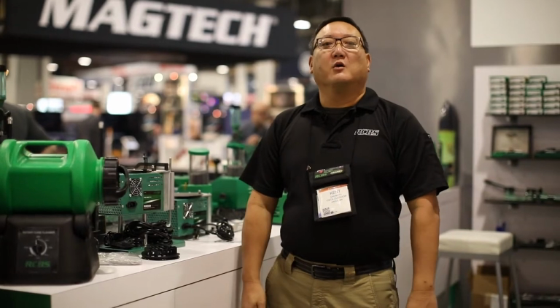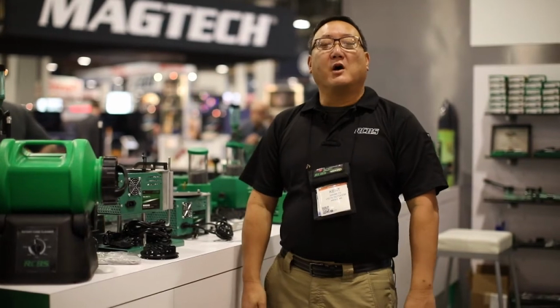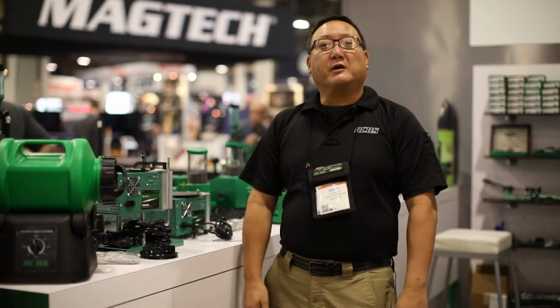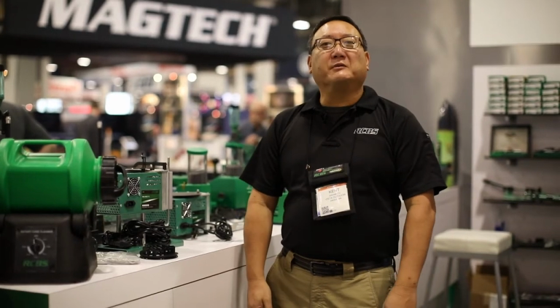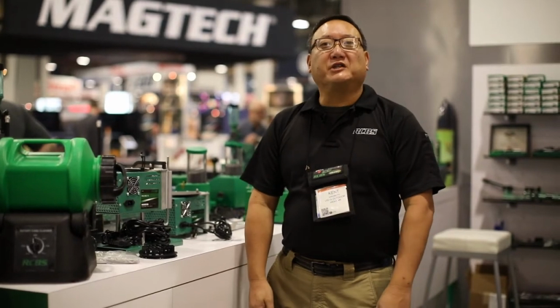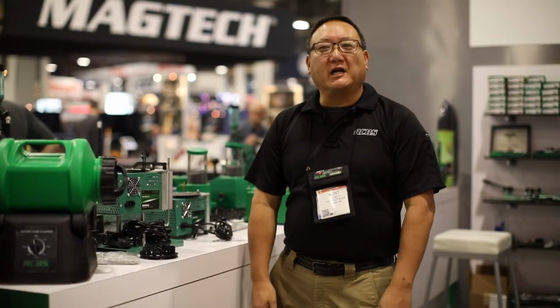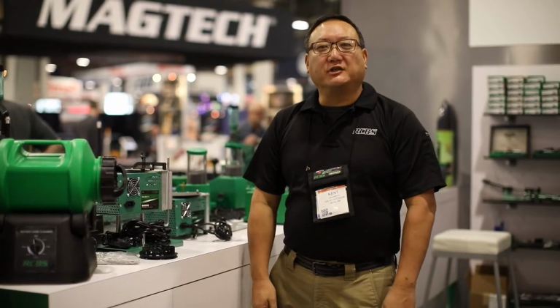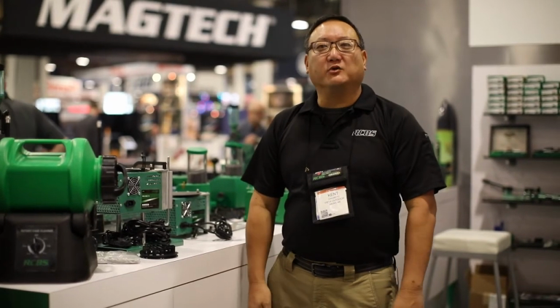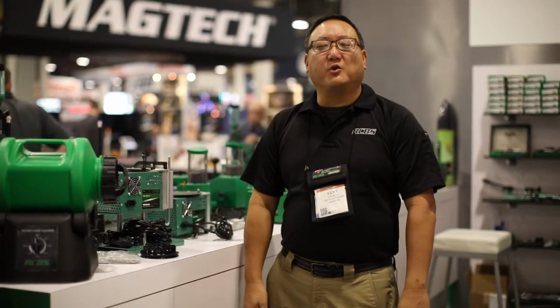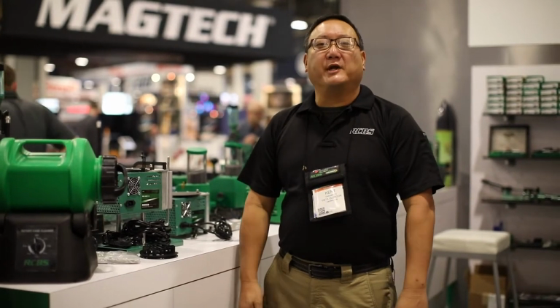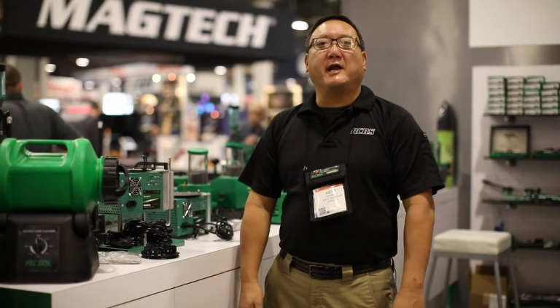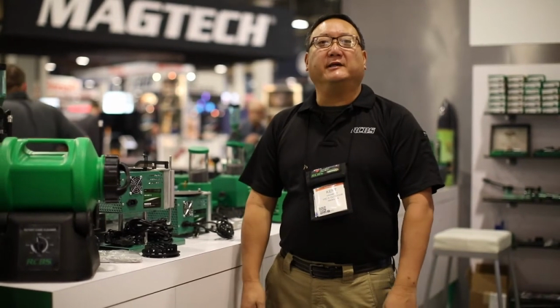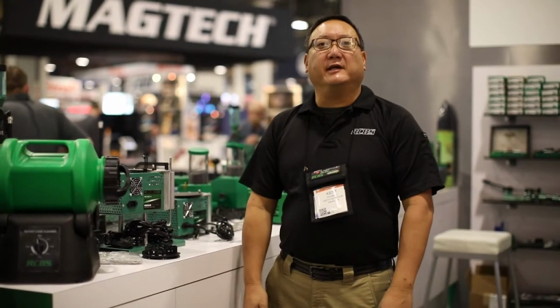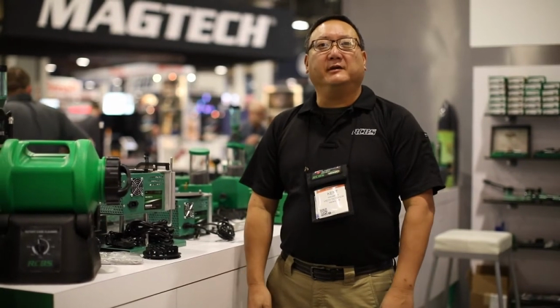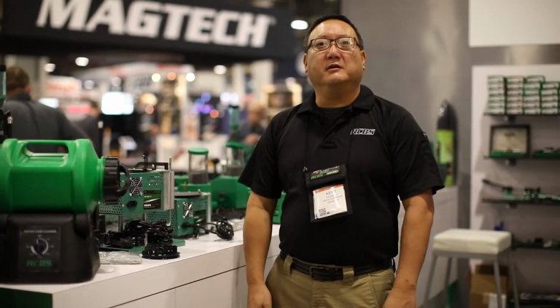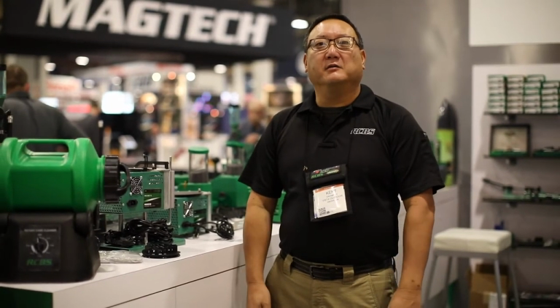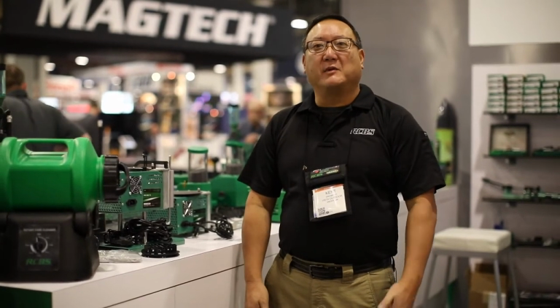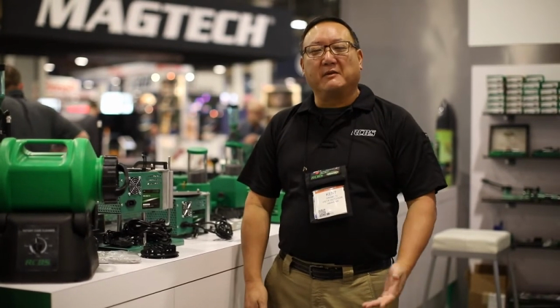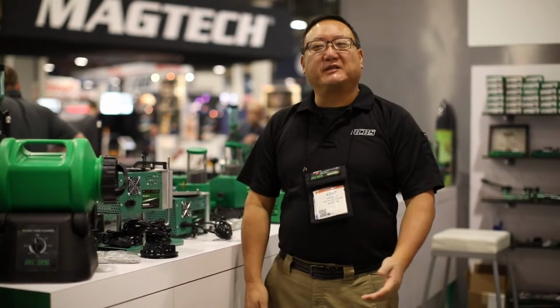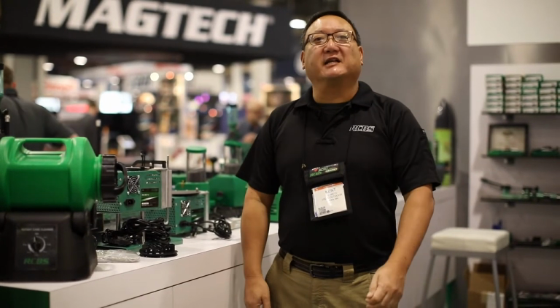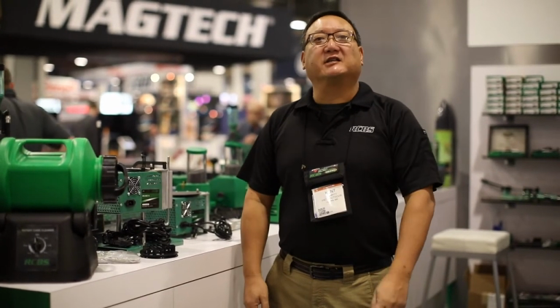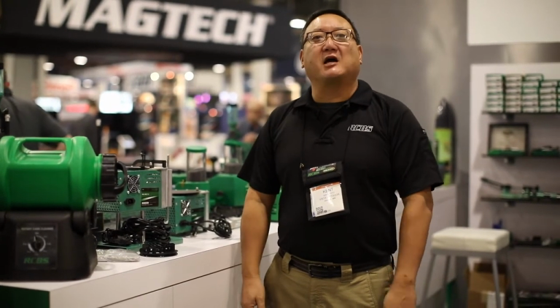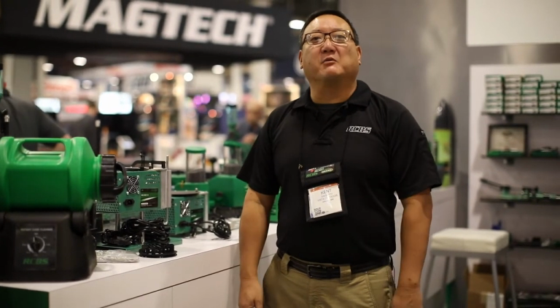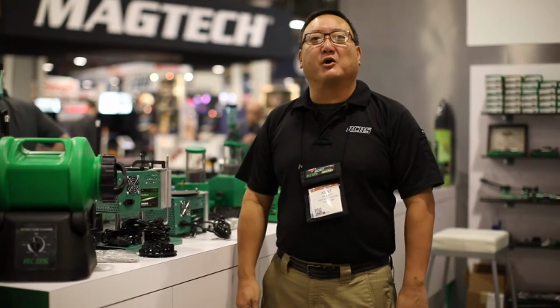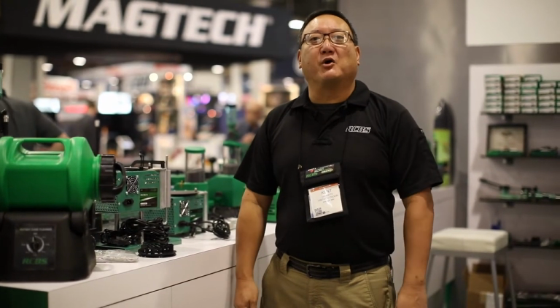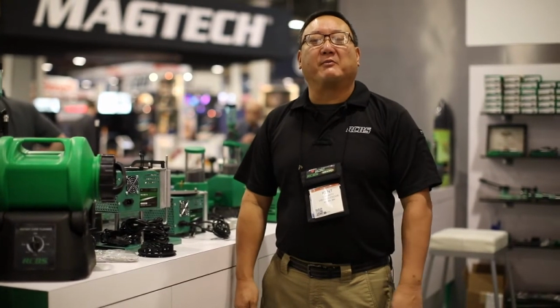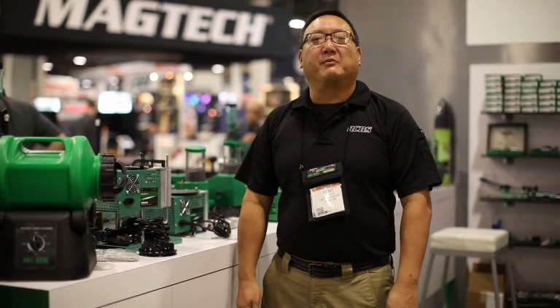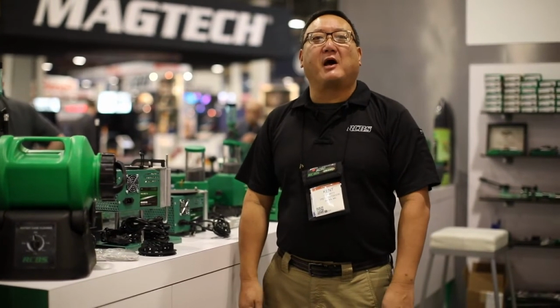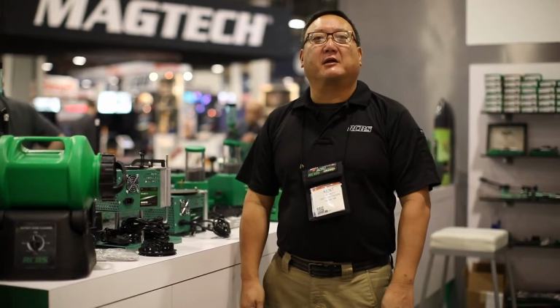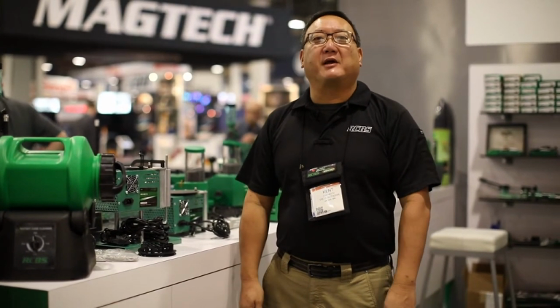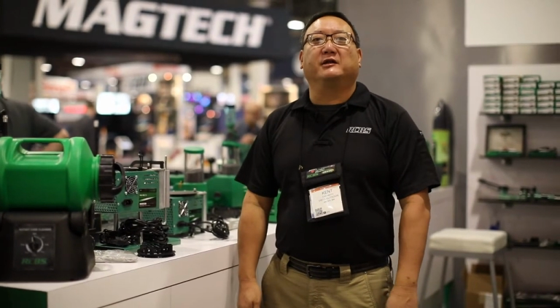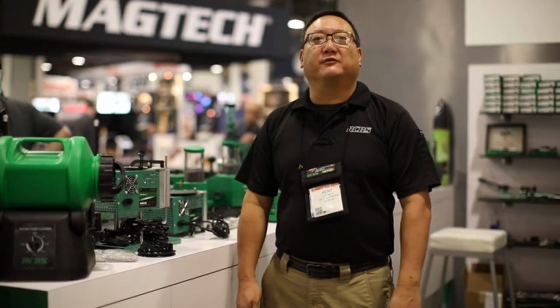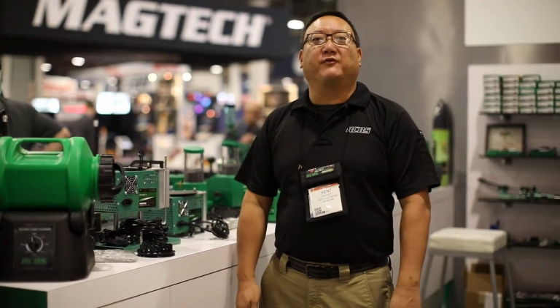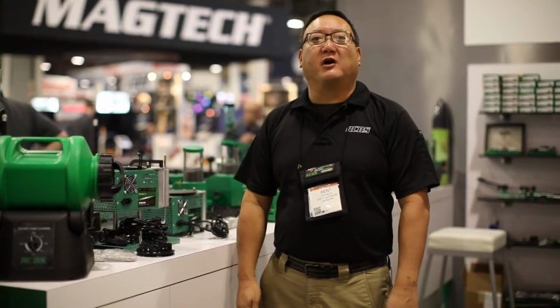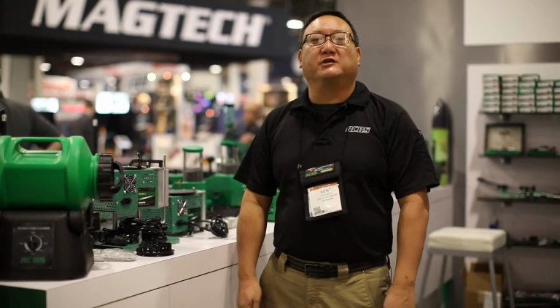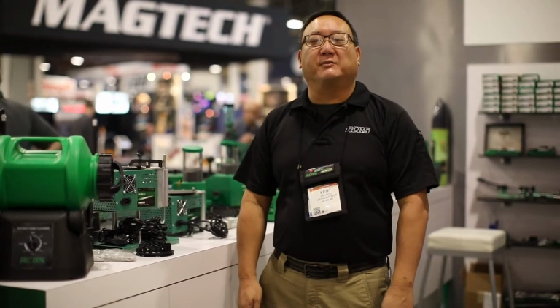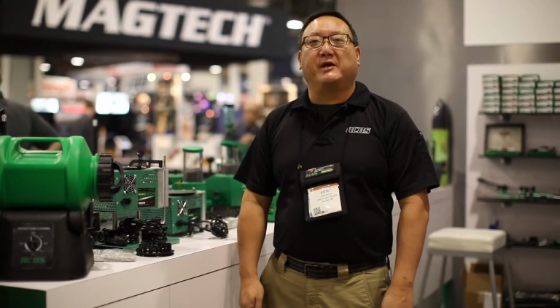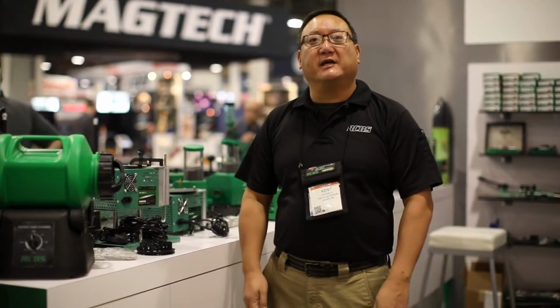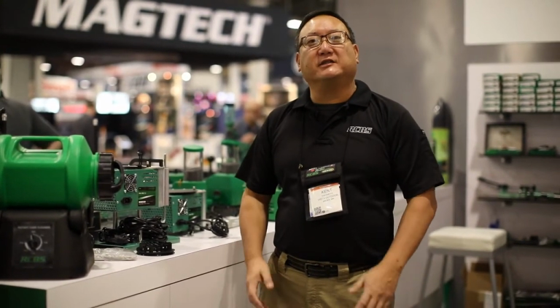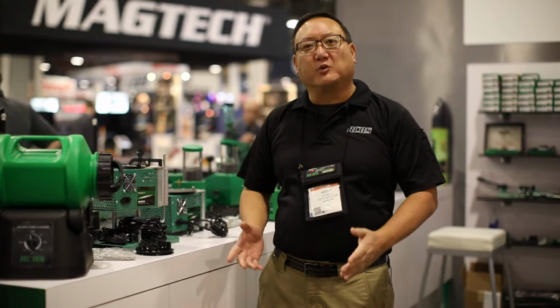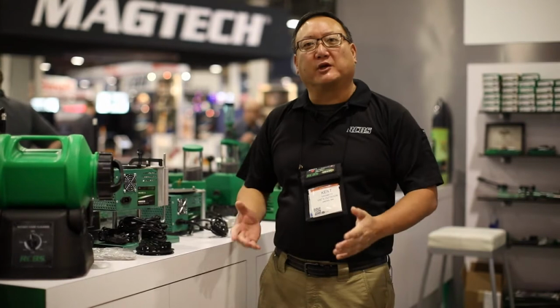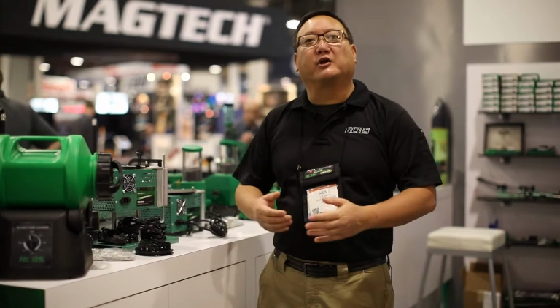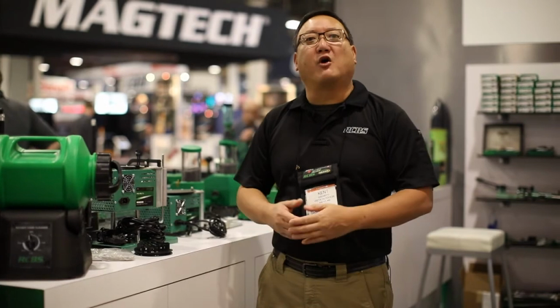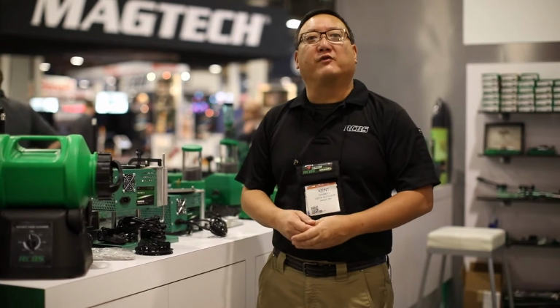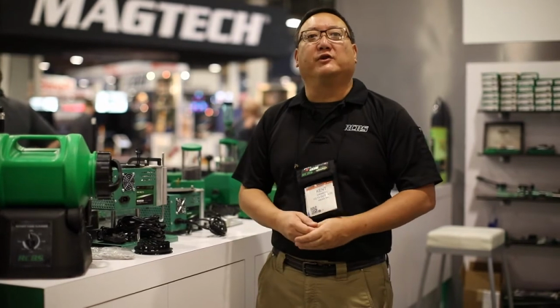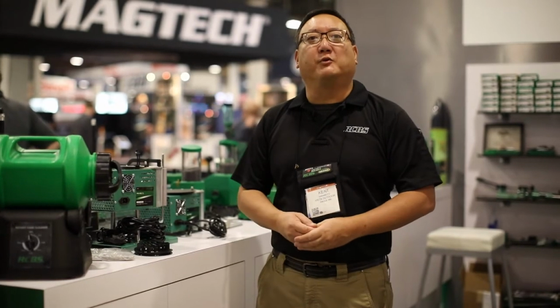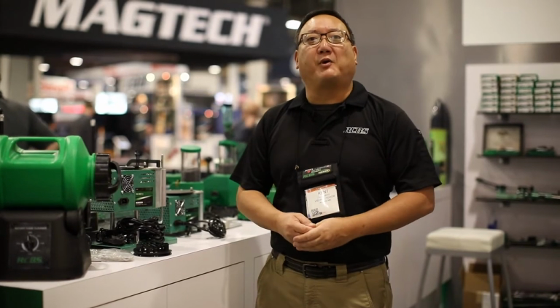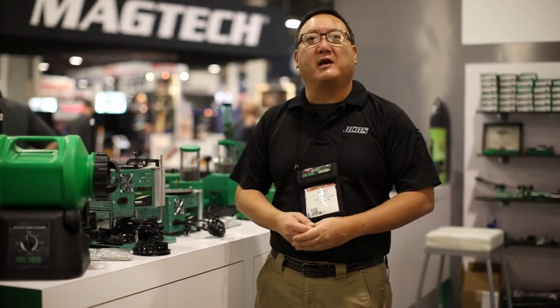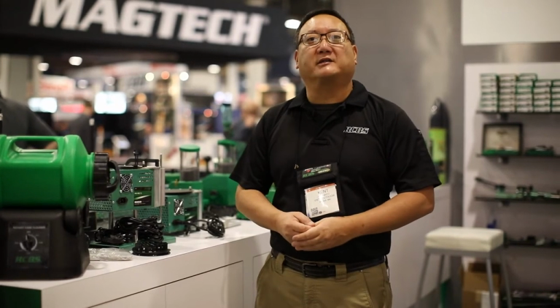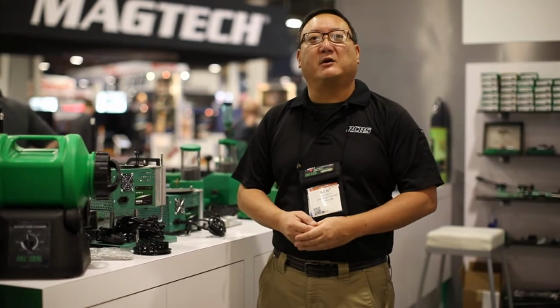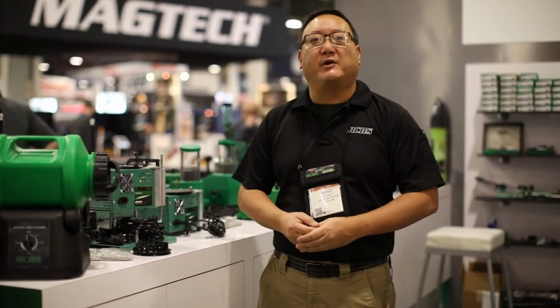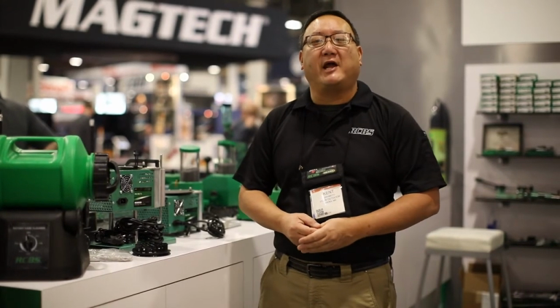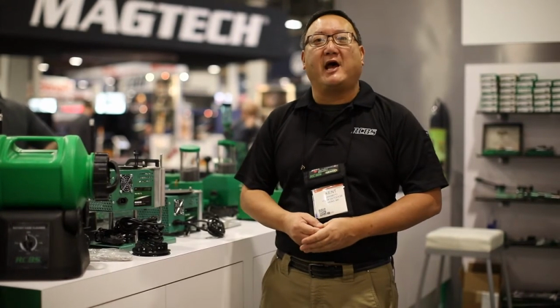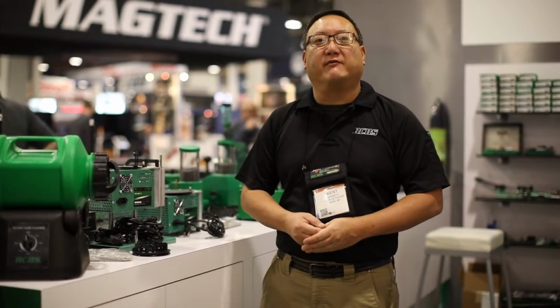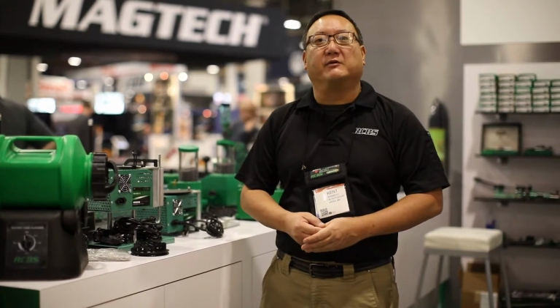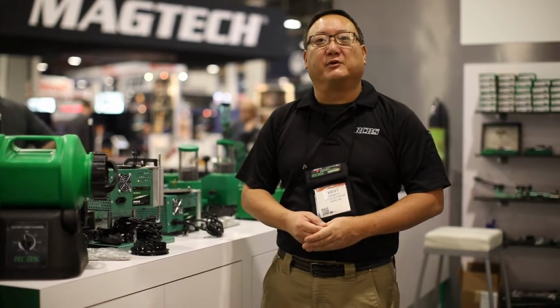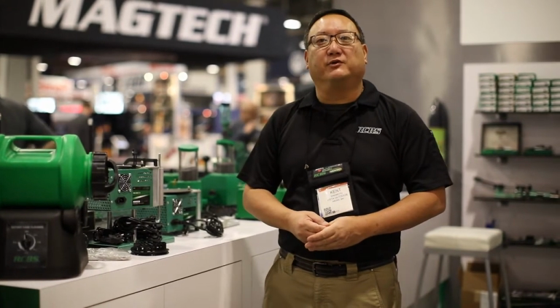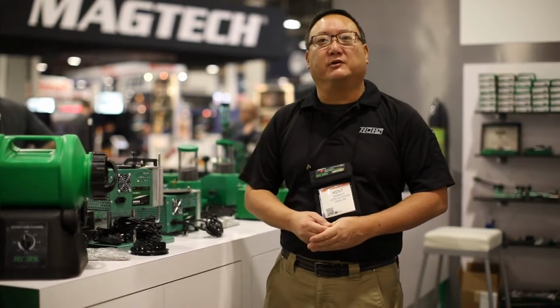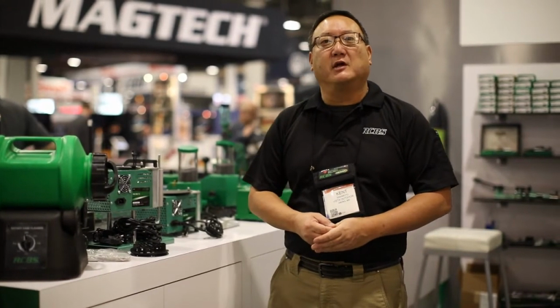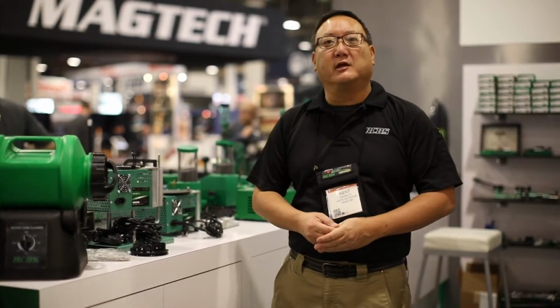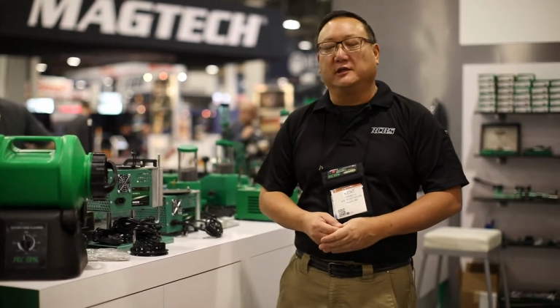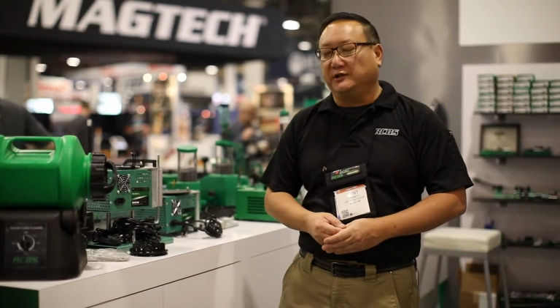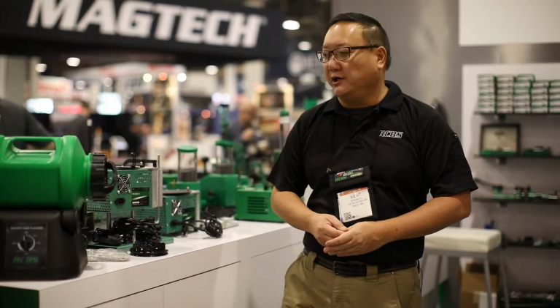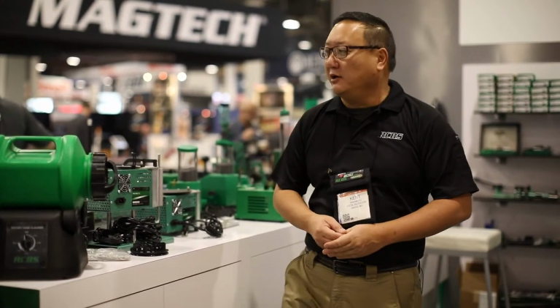Welcome to SHOT Show 2018. My name is Kent Sakamoto. I'm the product manager for RCVS and we're going to go over the new products that we have in the booth this year.